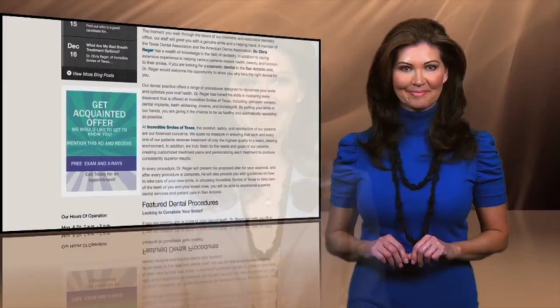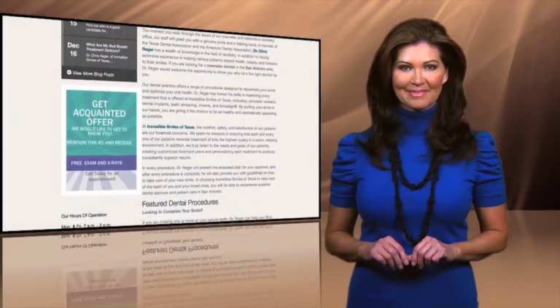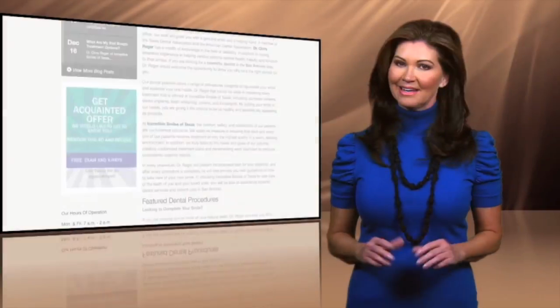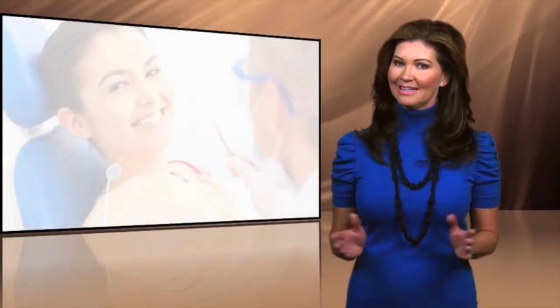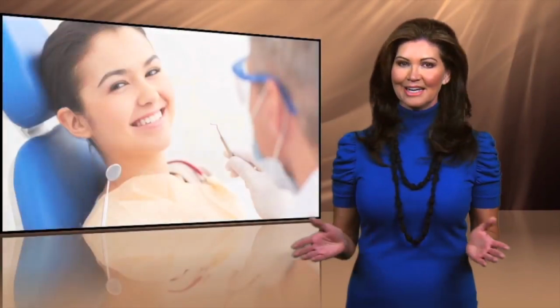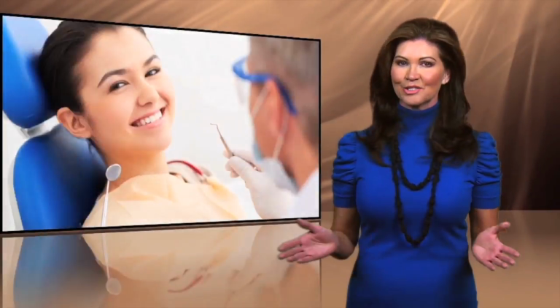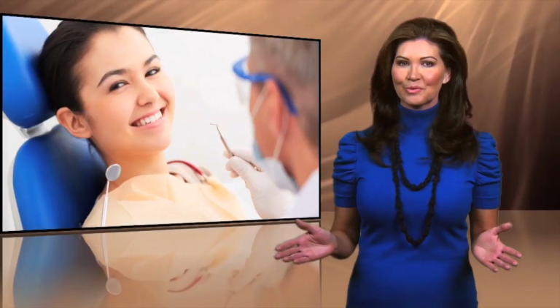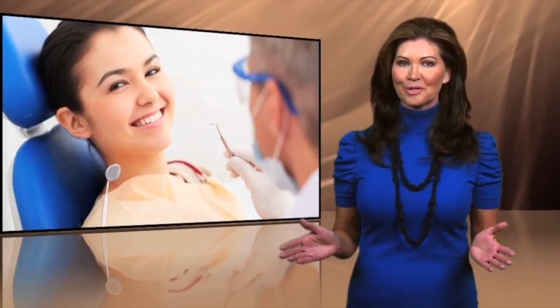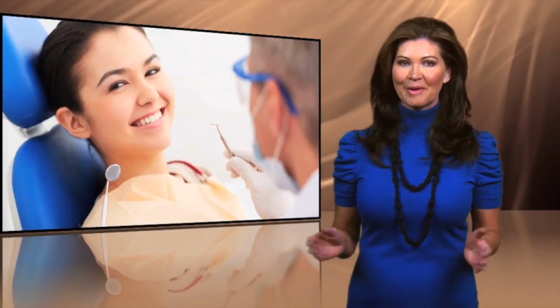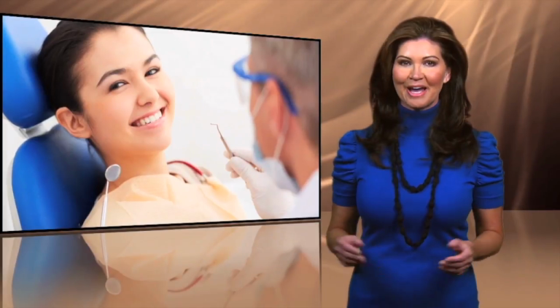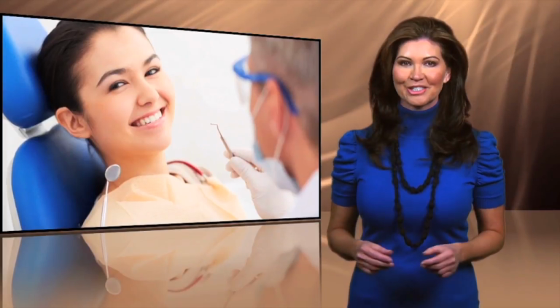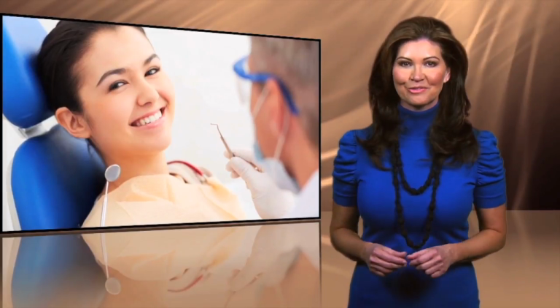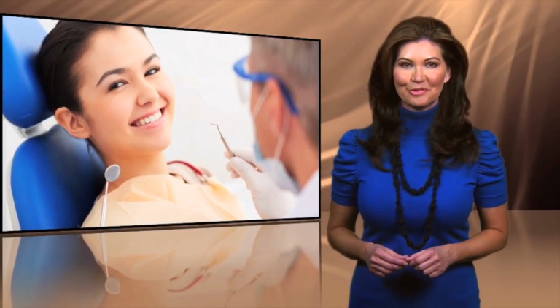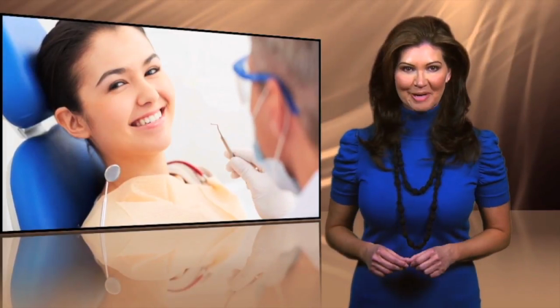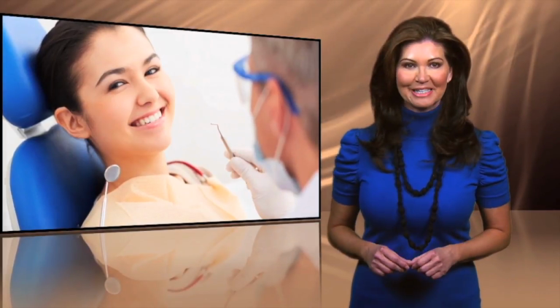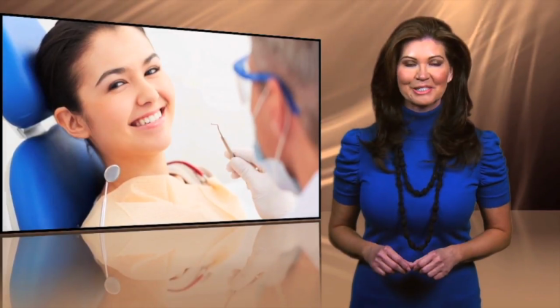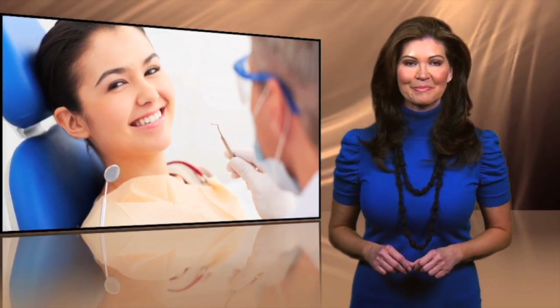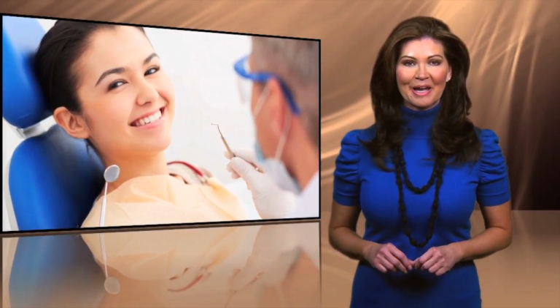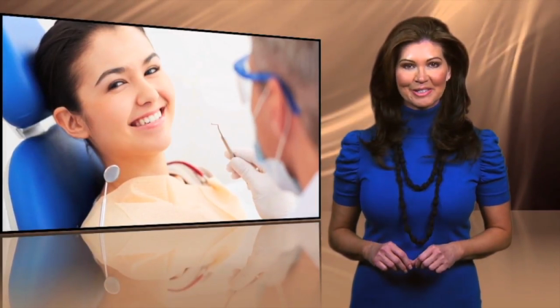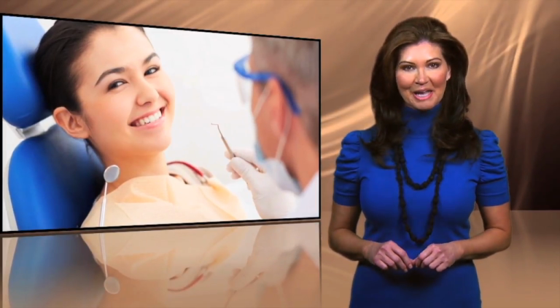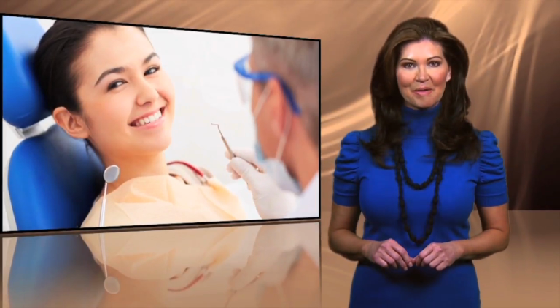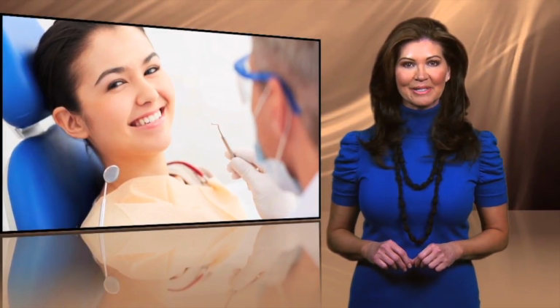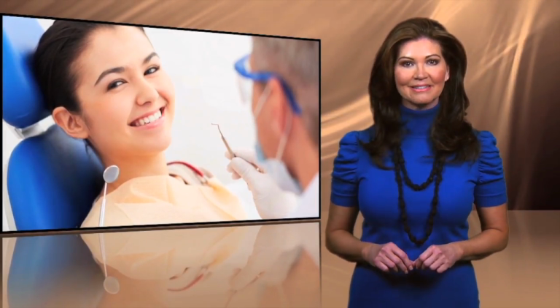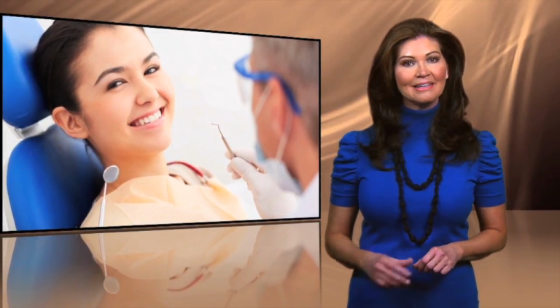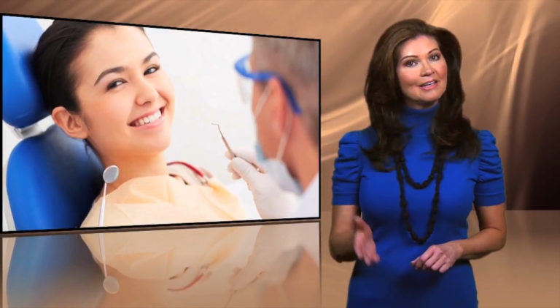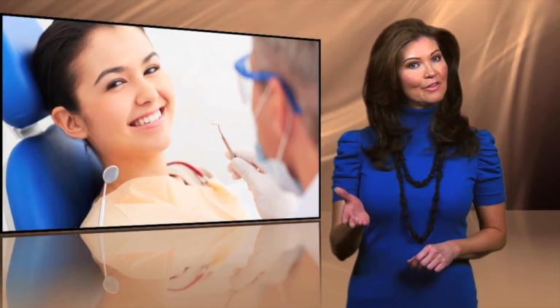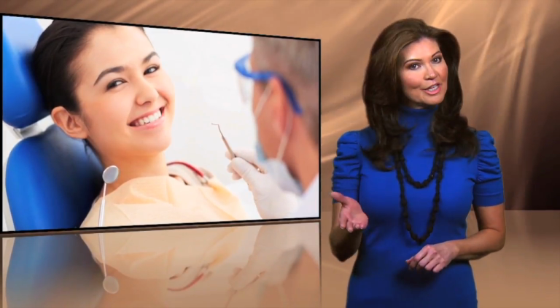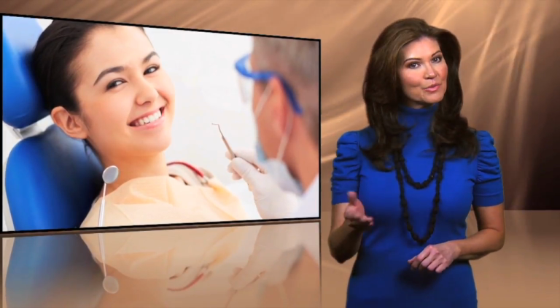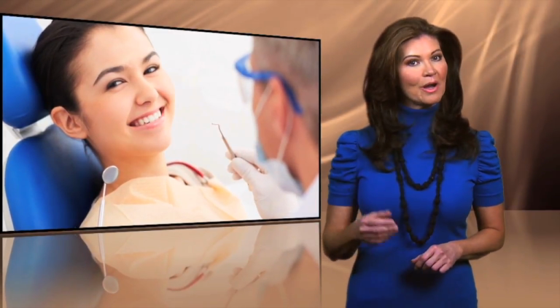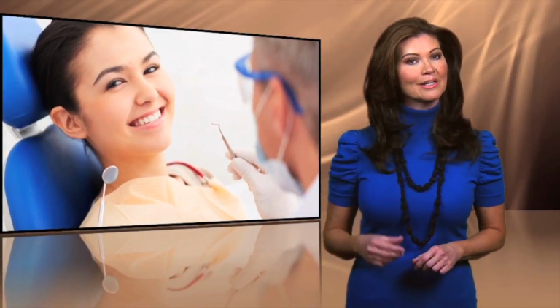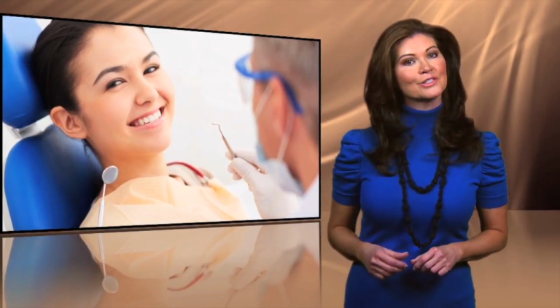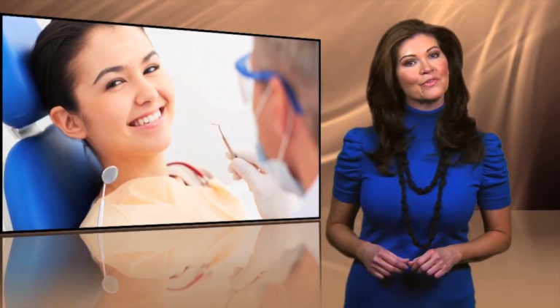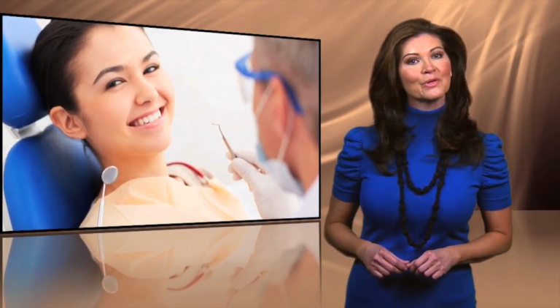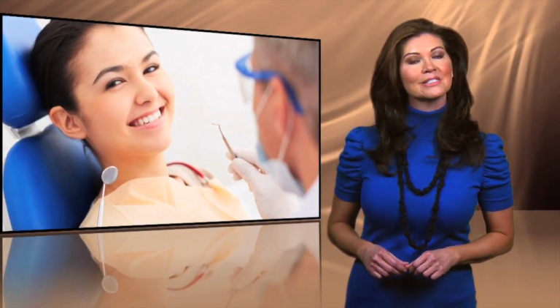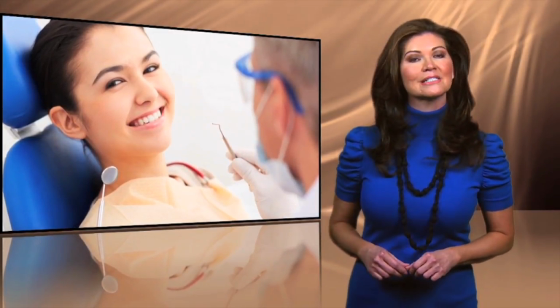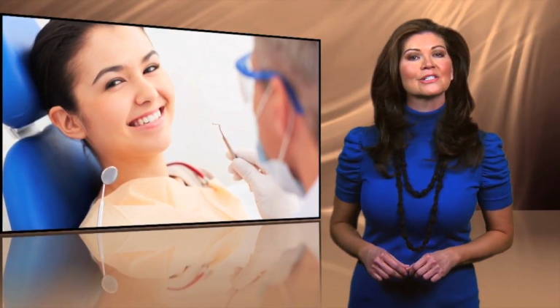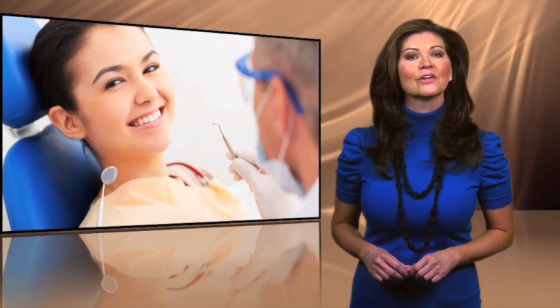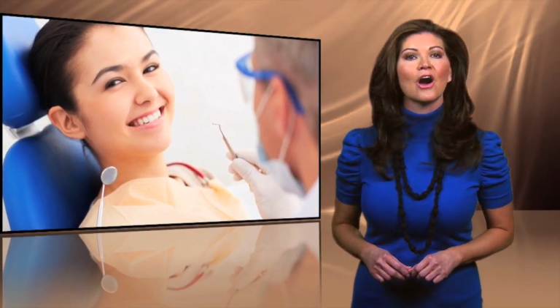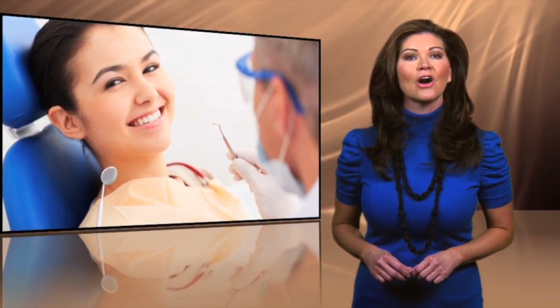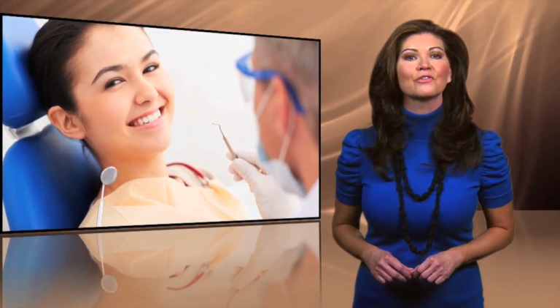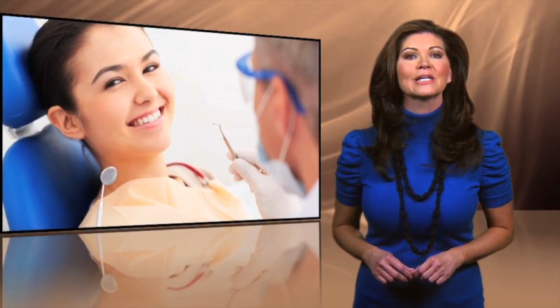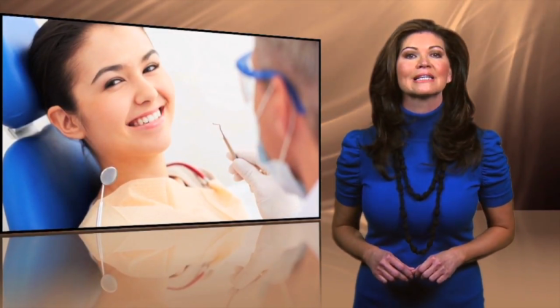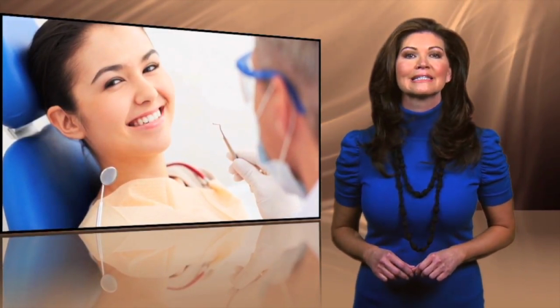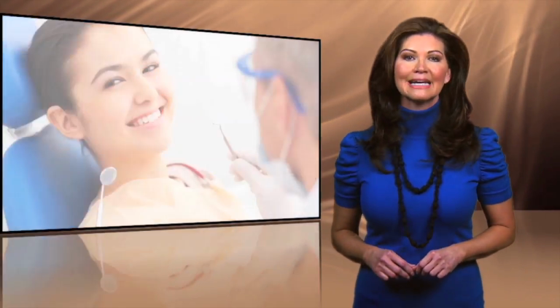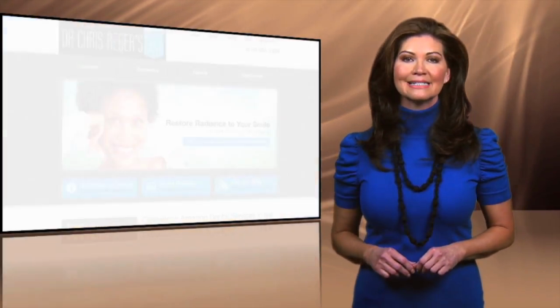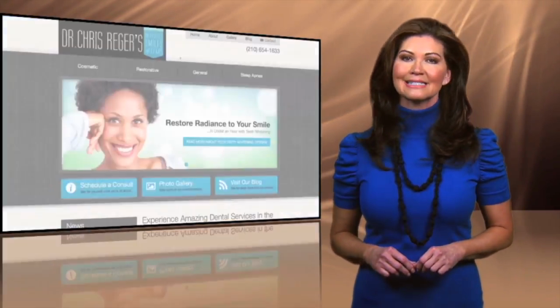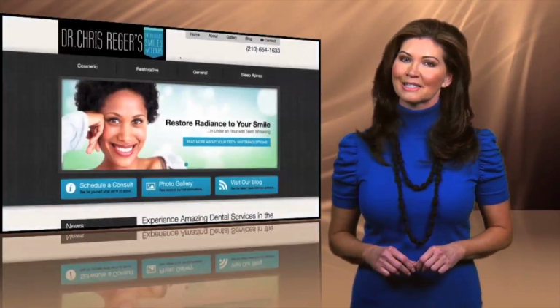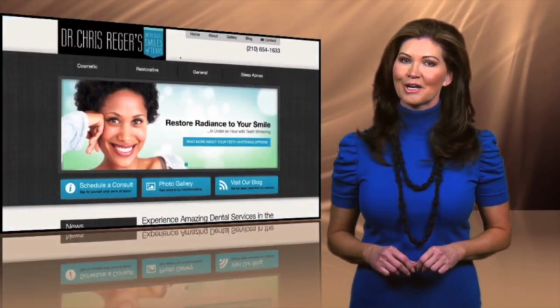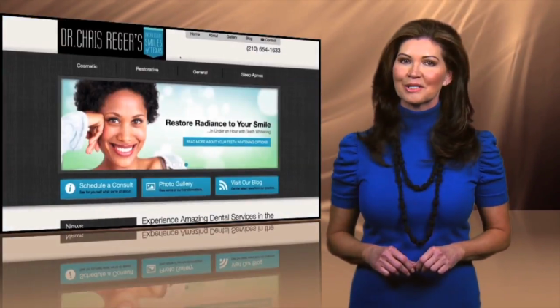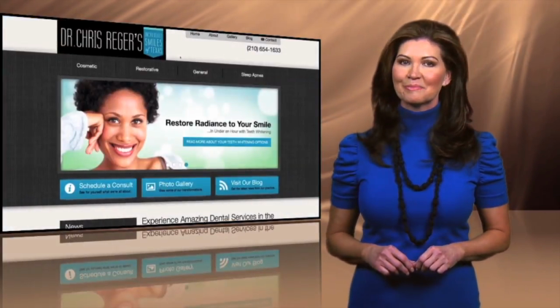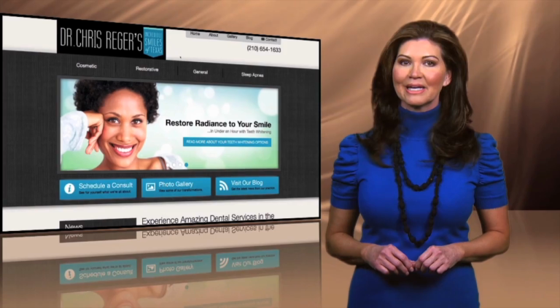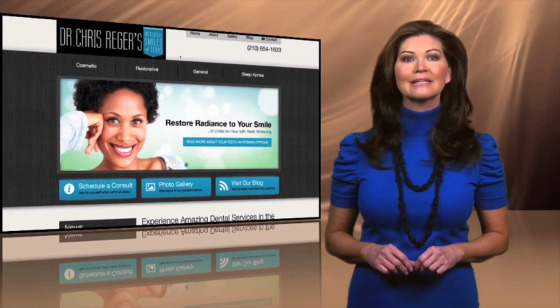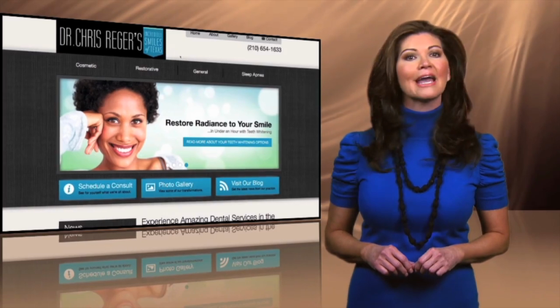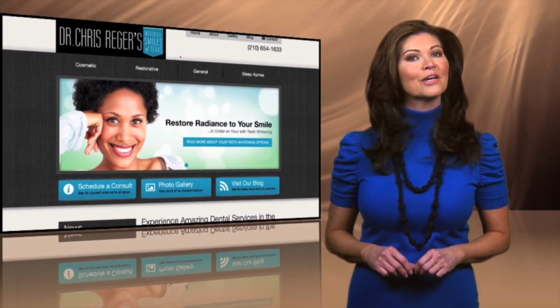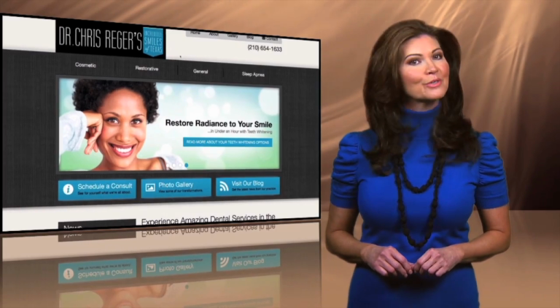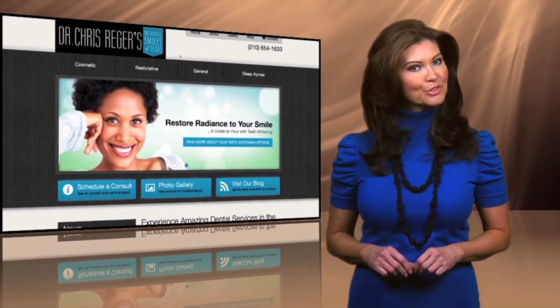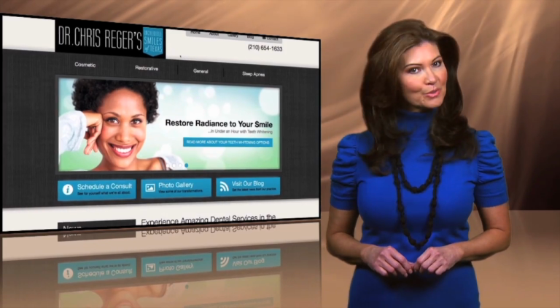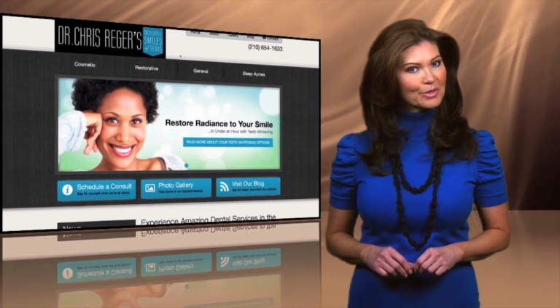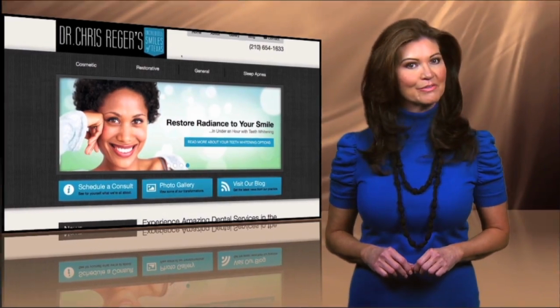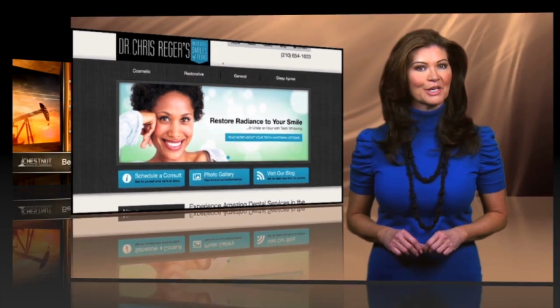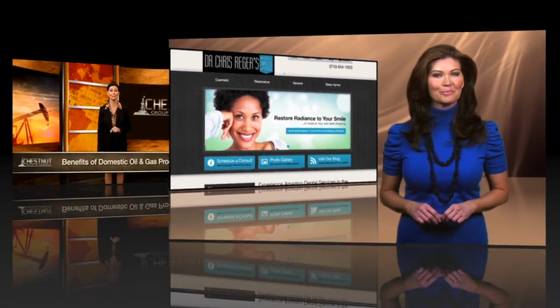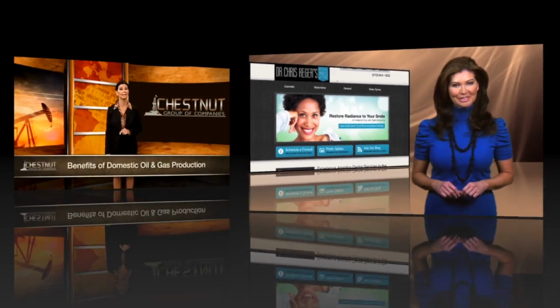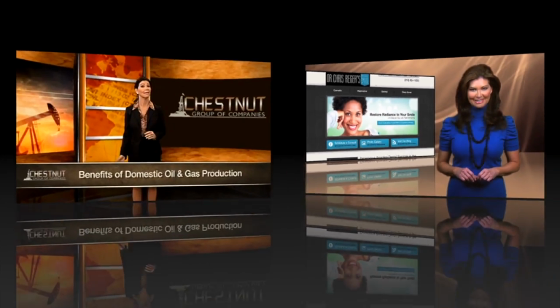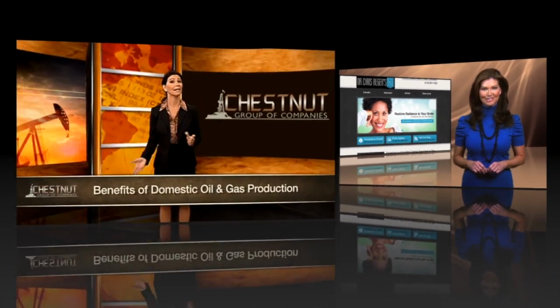He has a real passion for making smiles happen. That's why his focus is on offering the latest in cosmetic and restorative dental procedures.